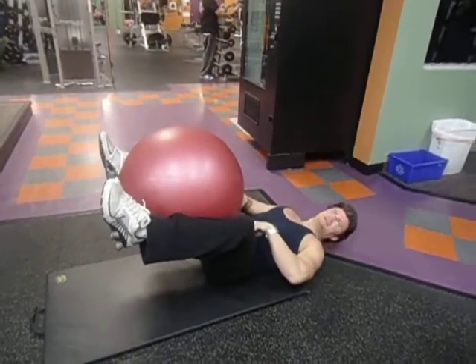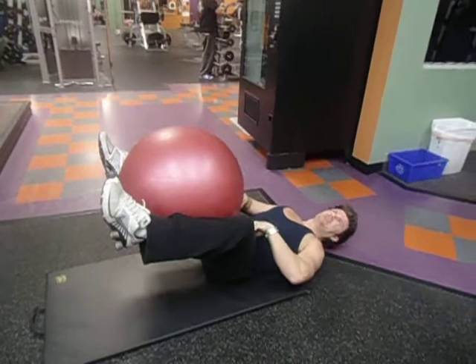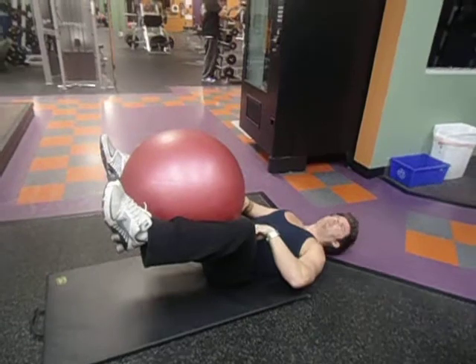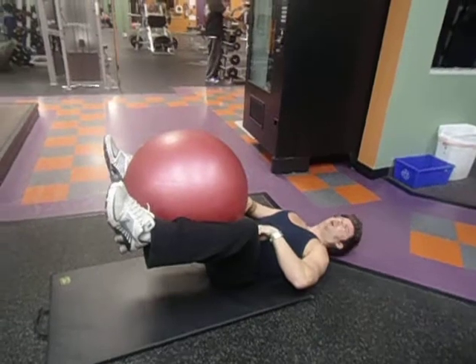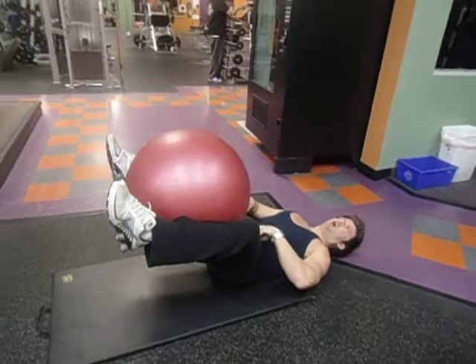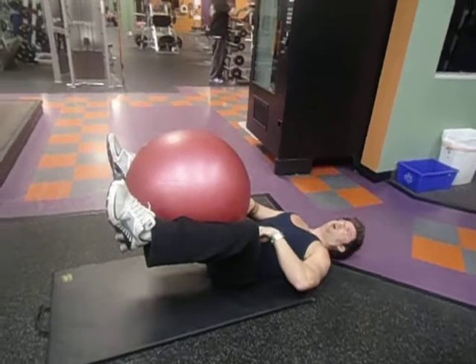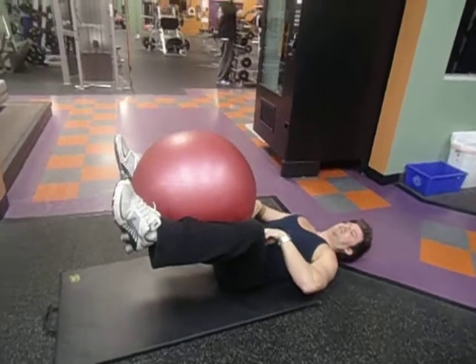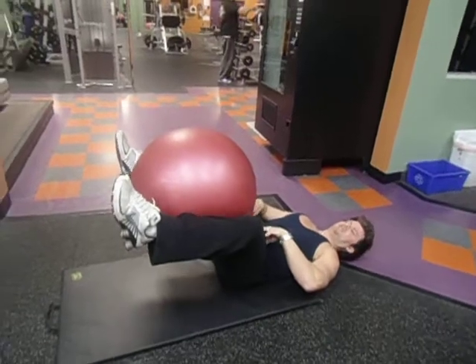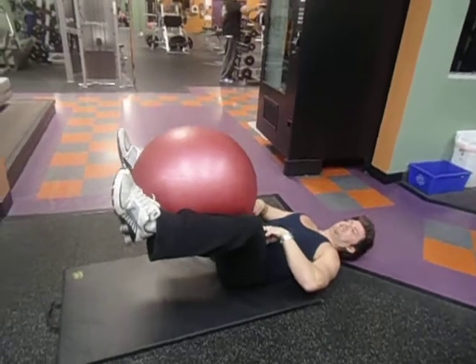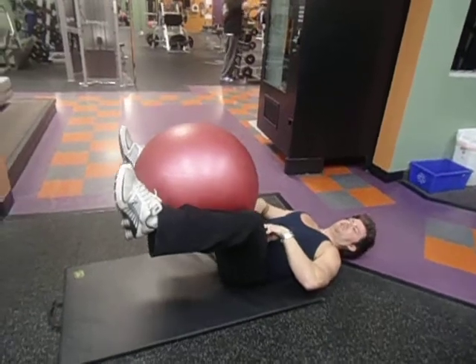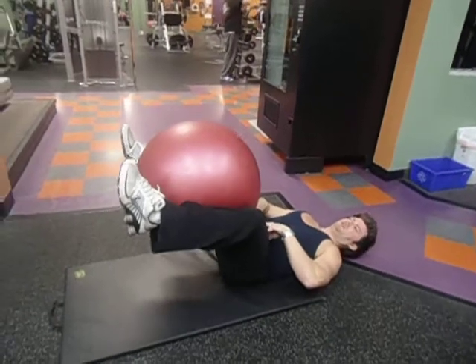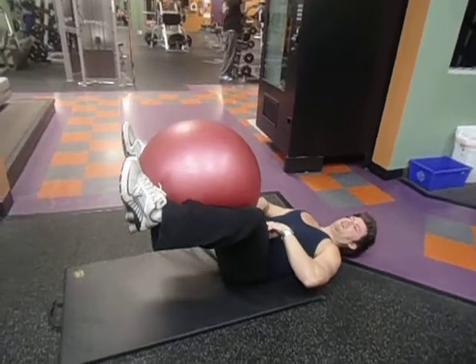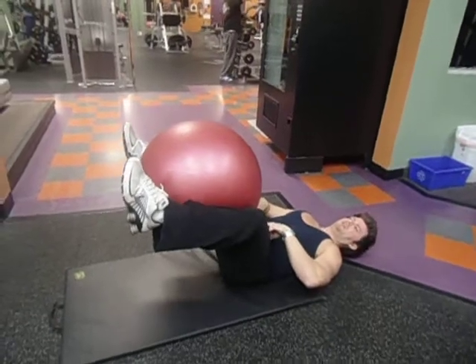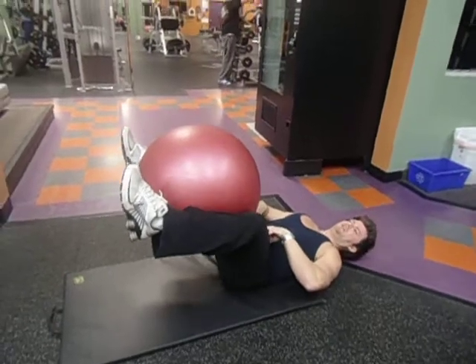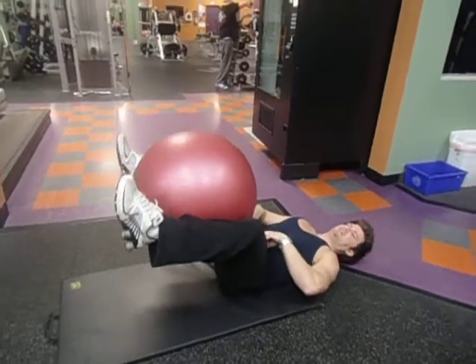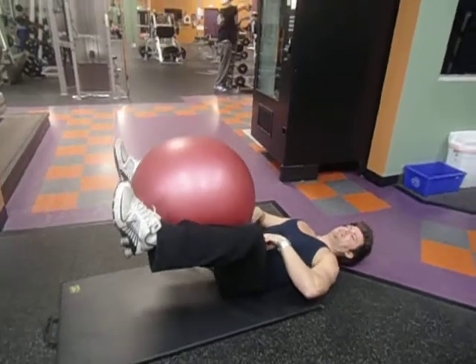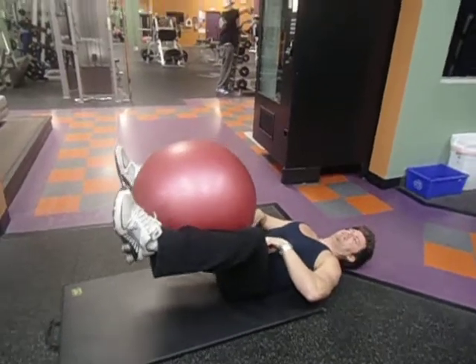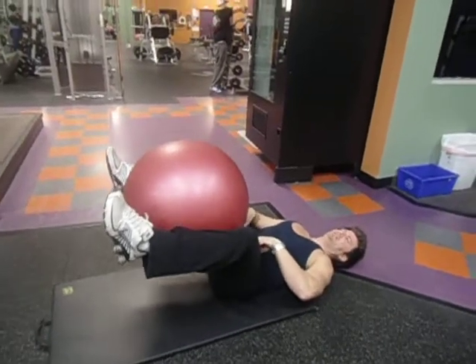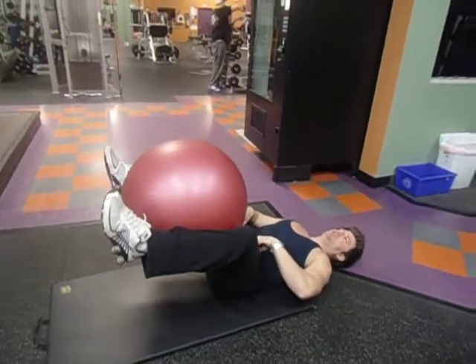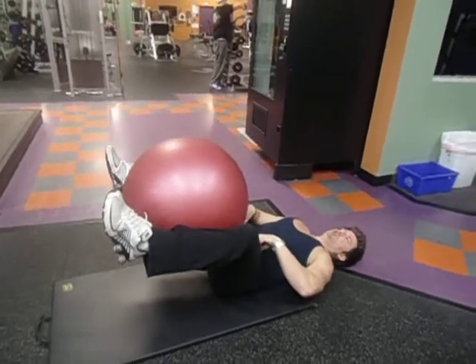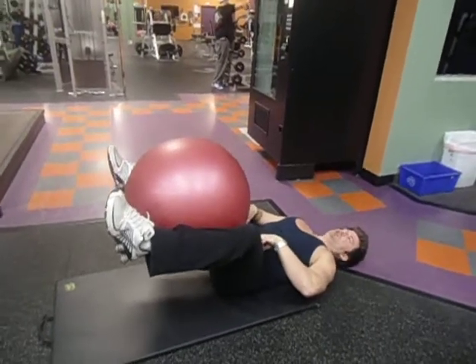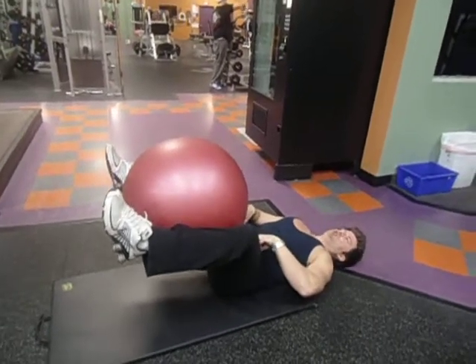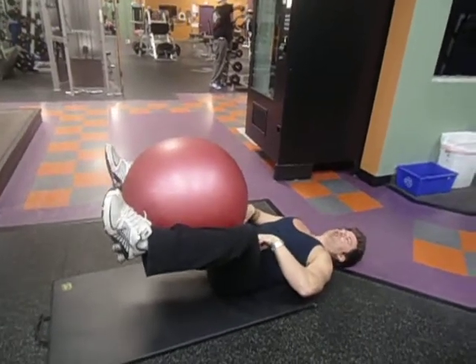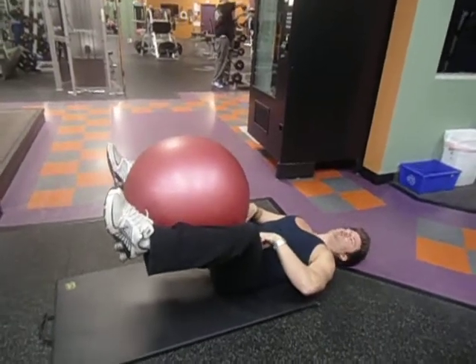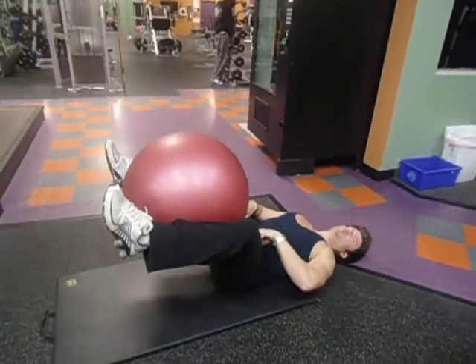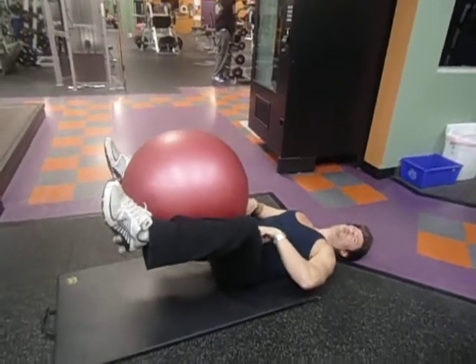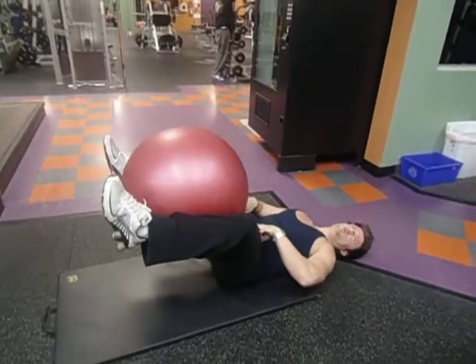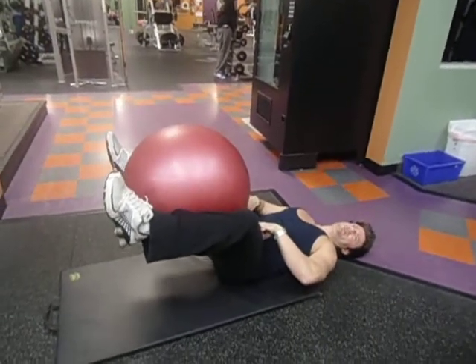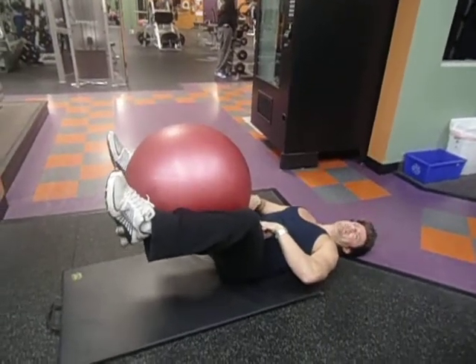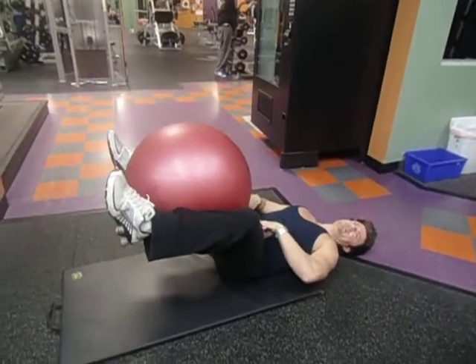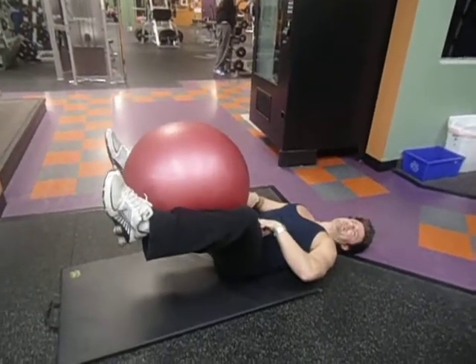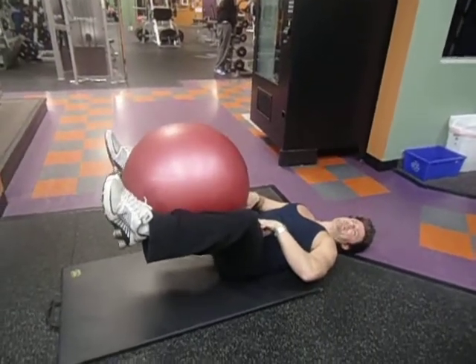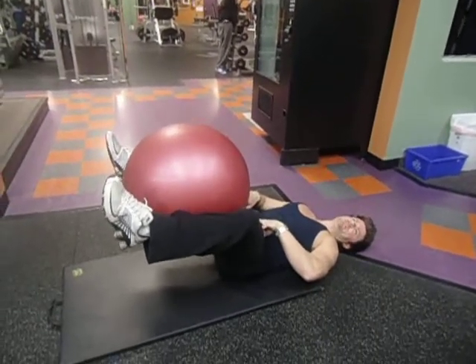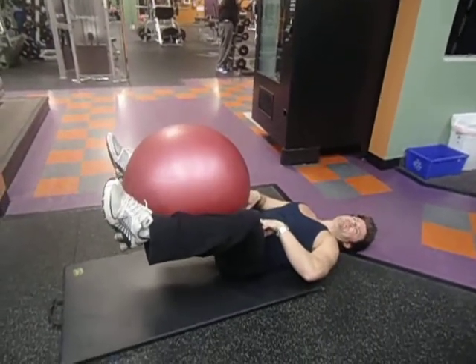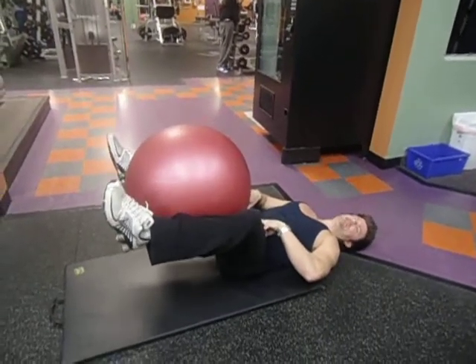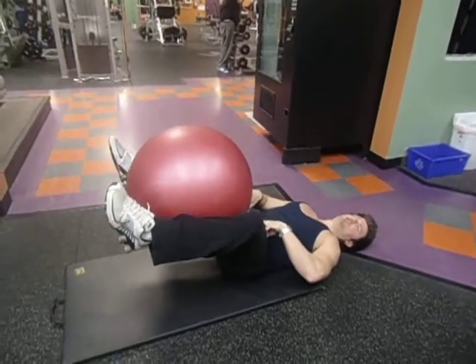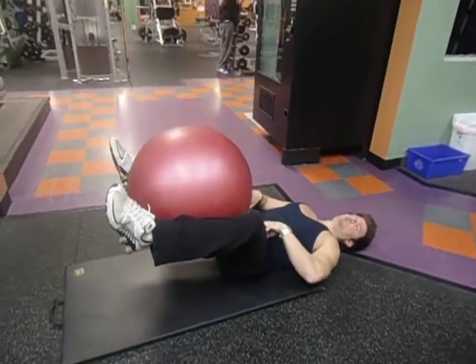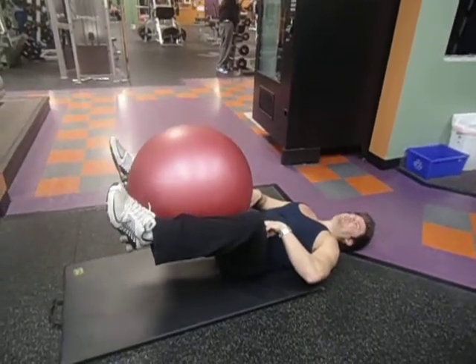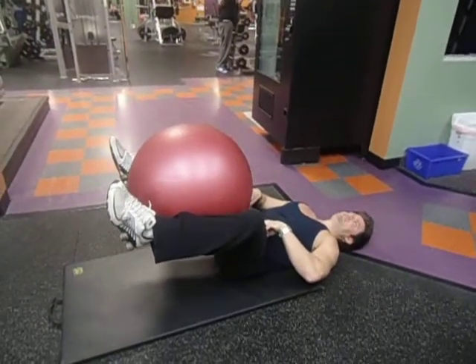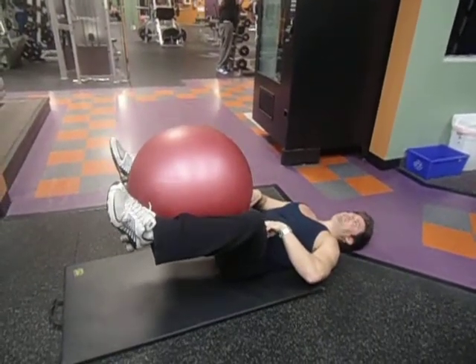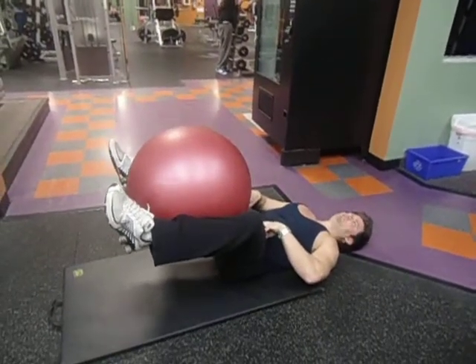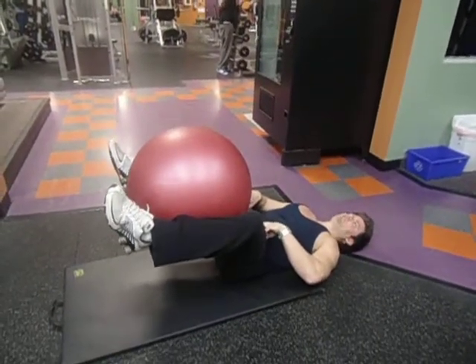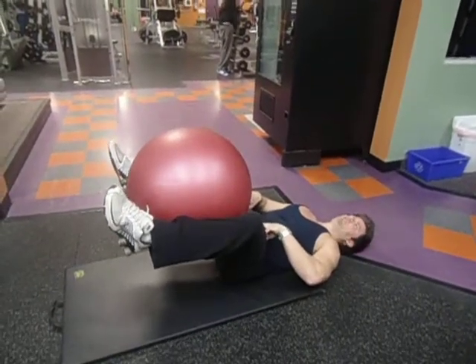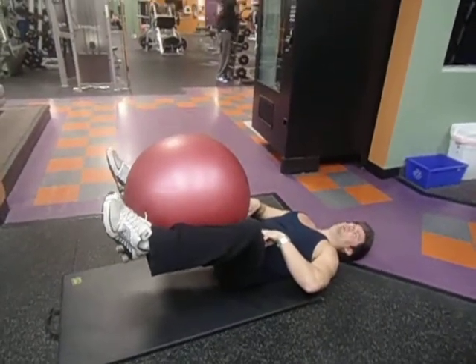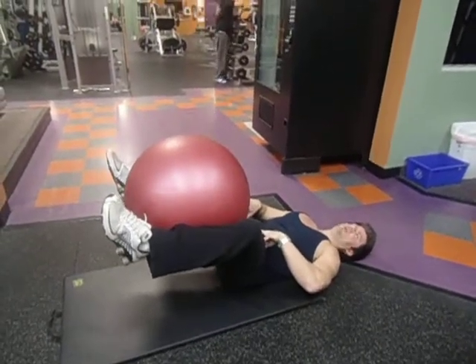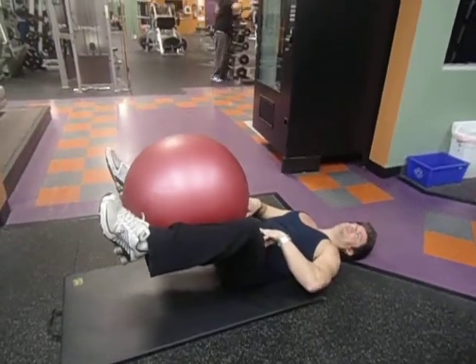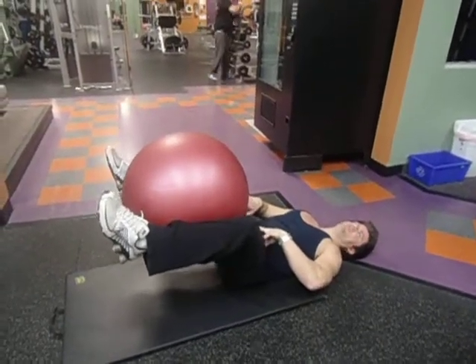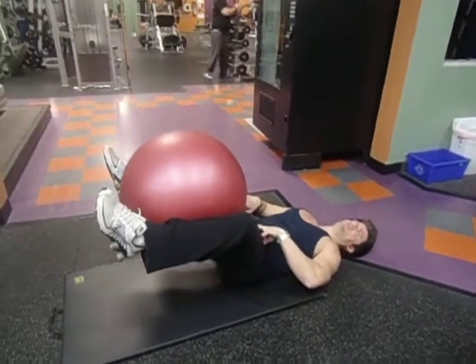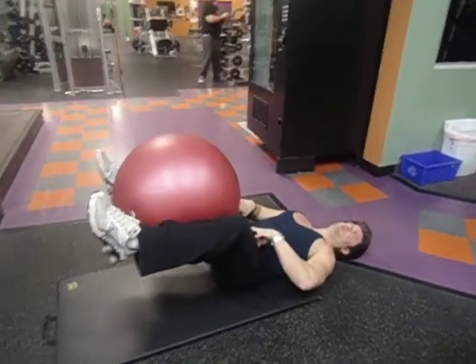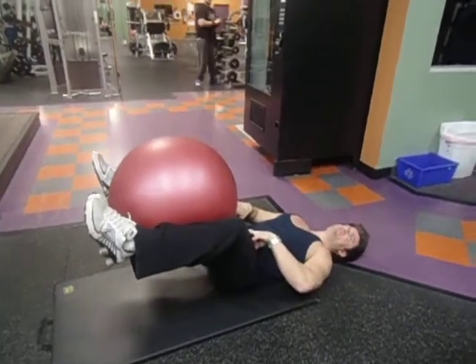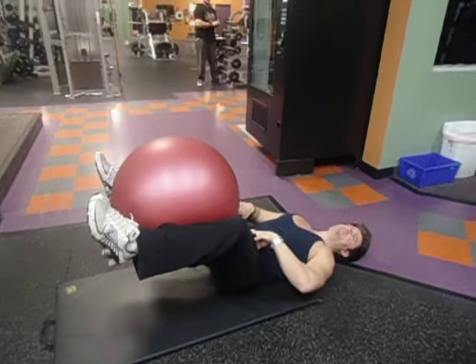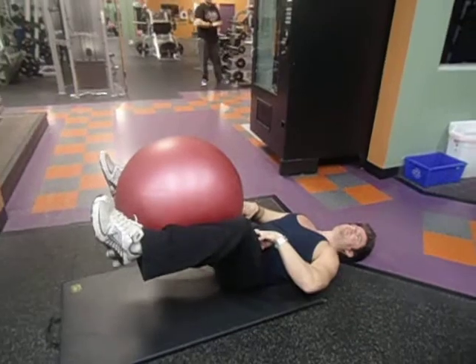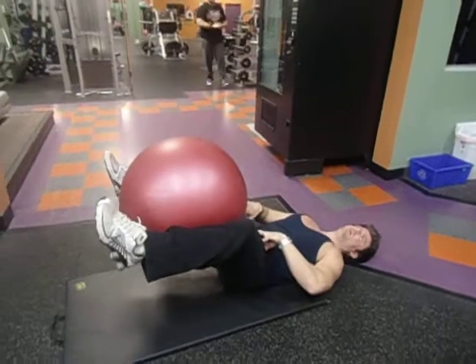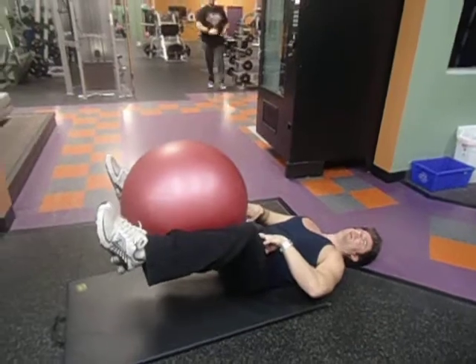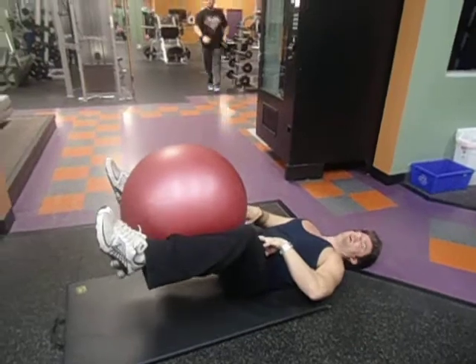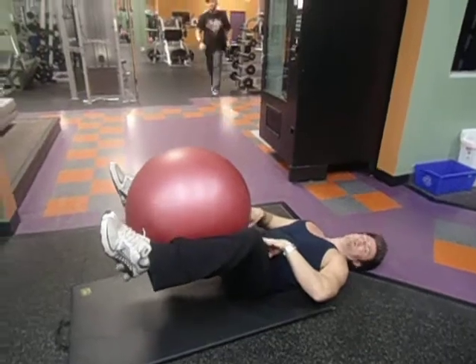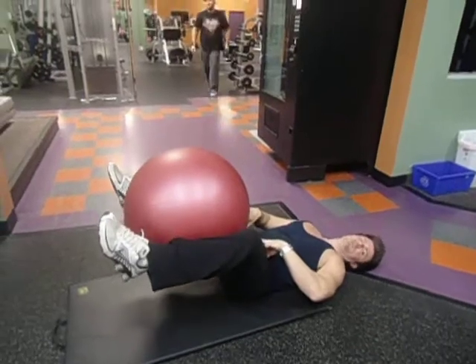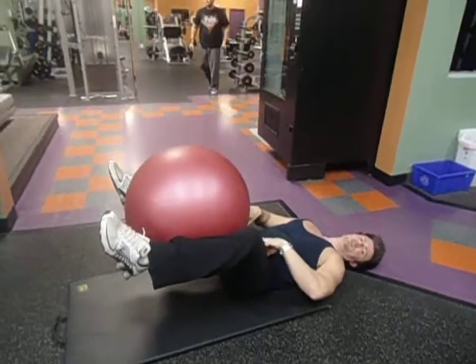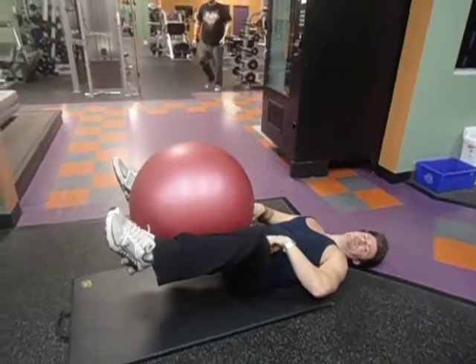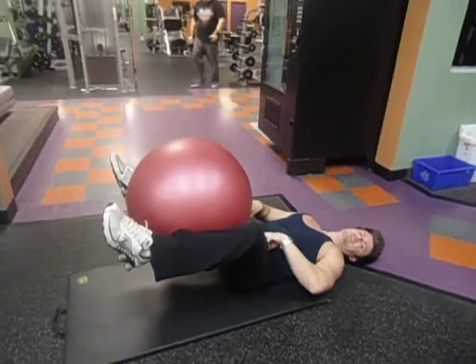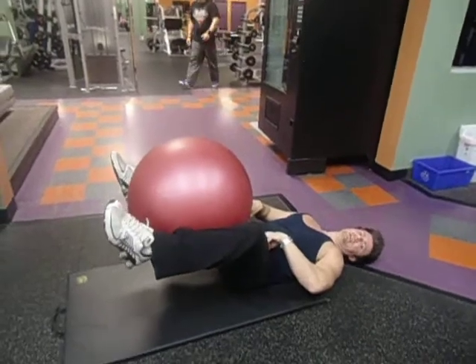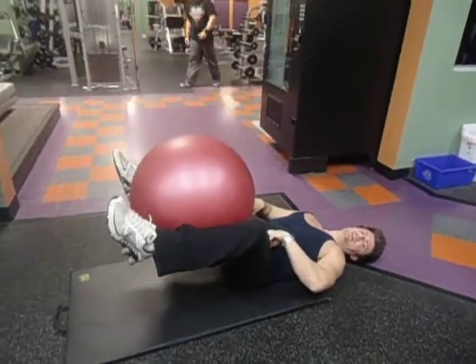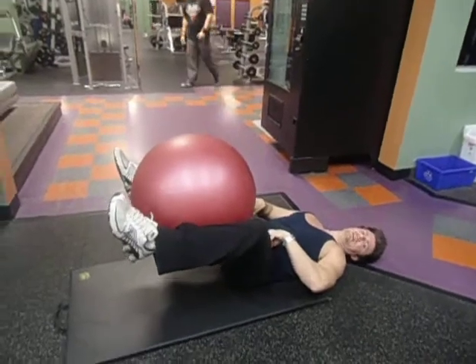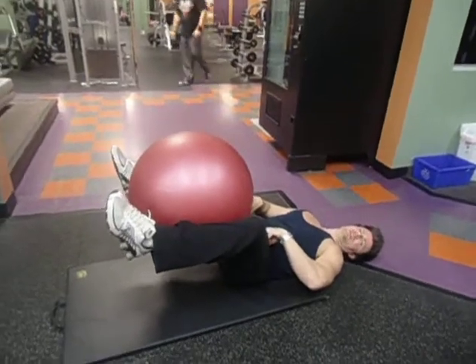Take the ball and squeeze the stability ball. I can feel it tightening here.